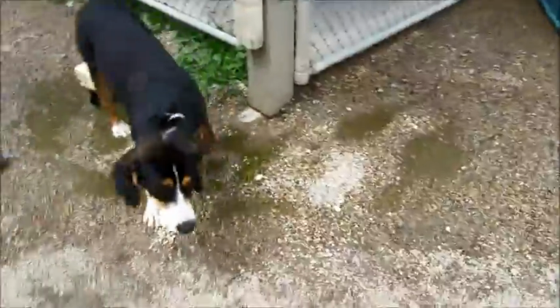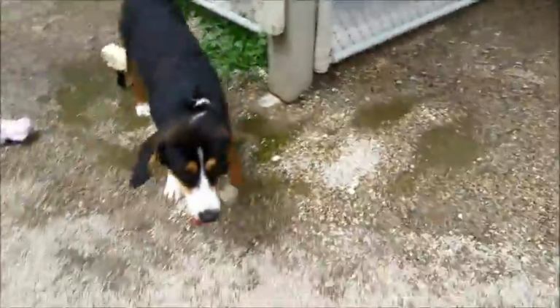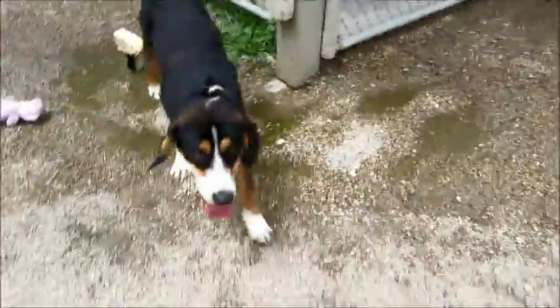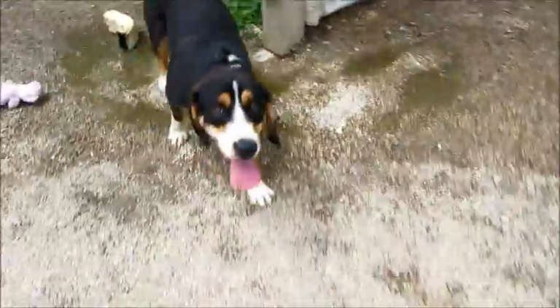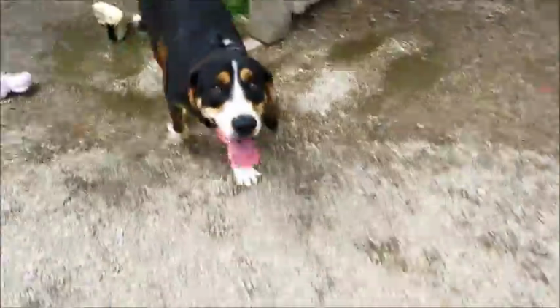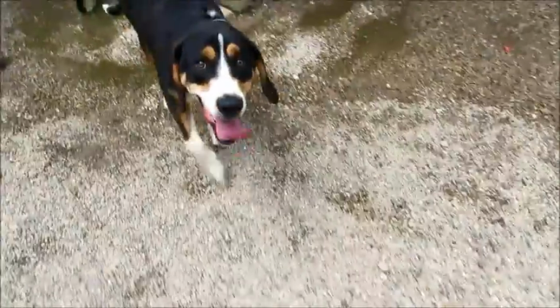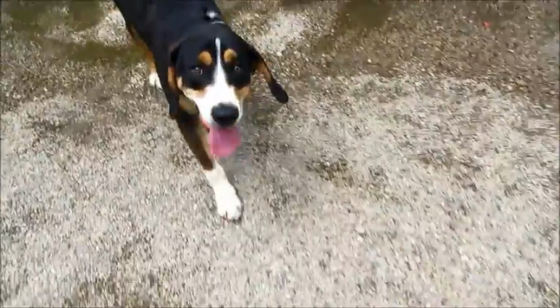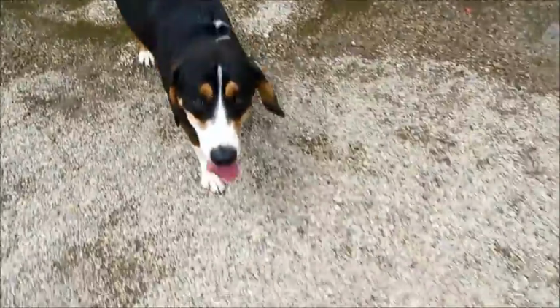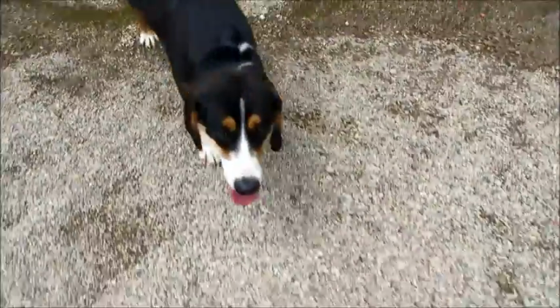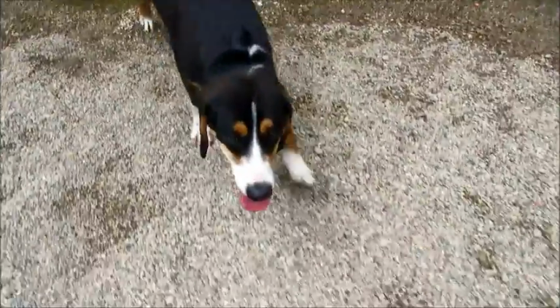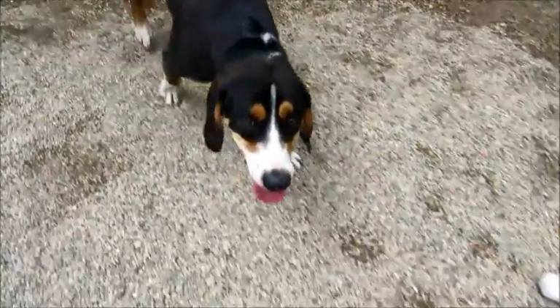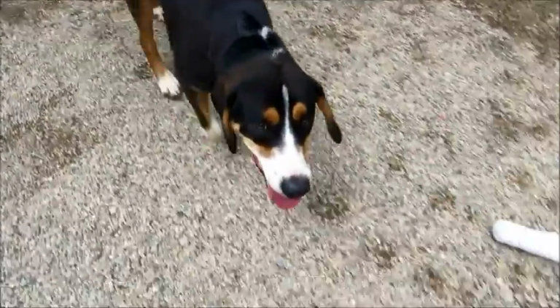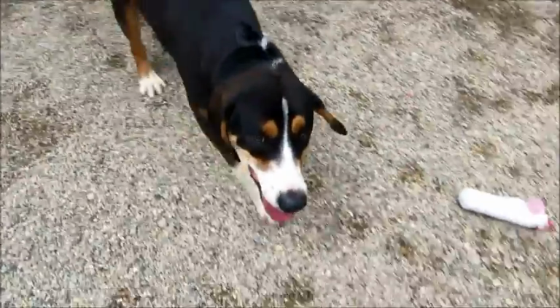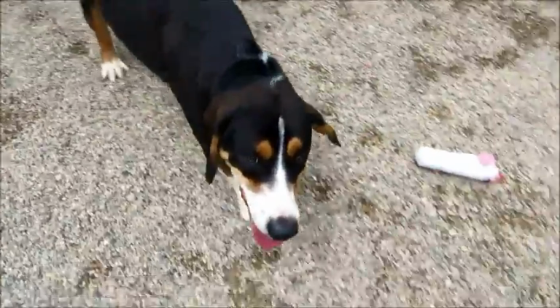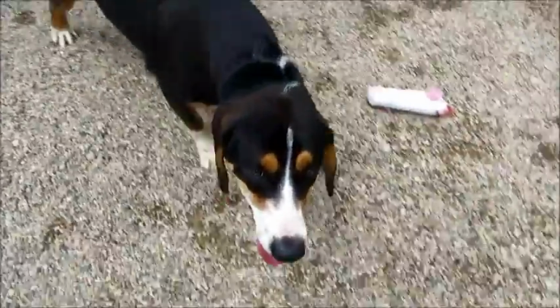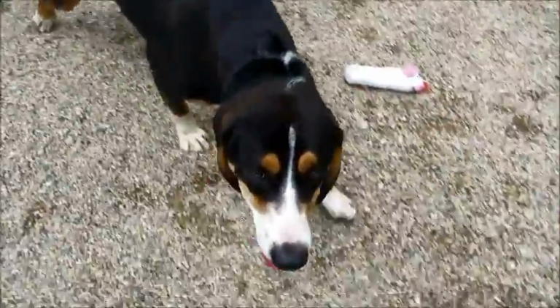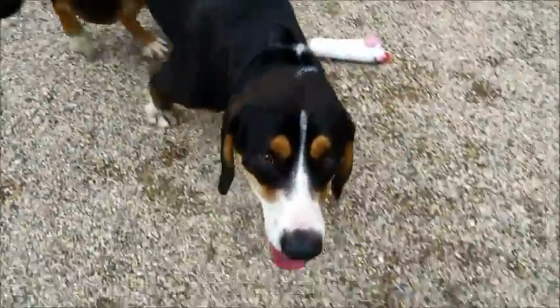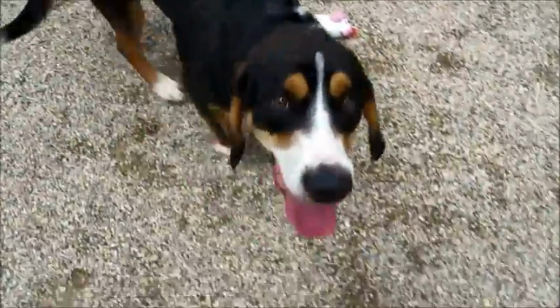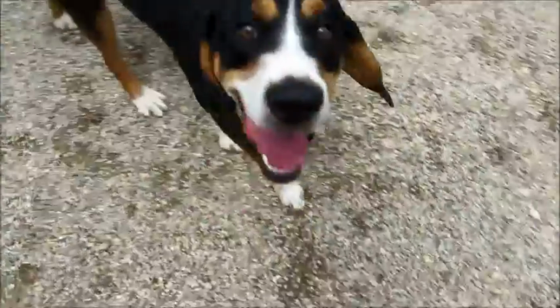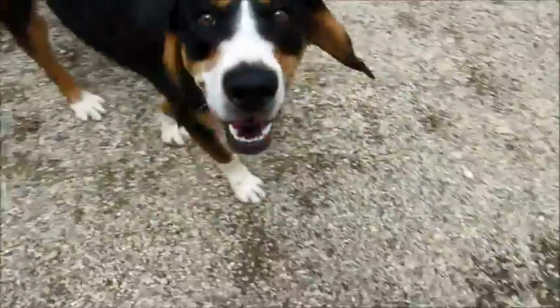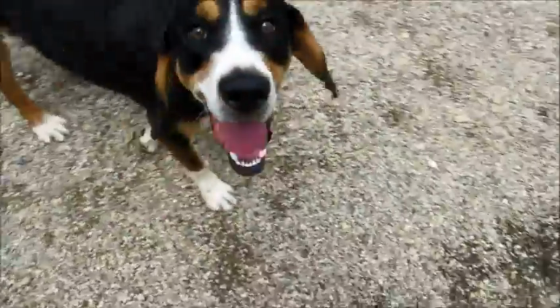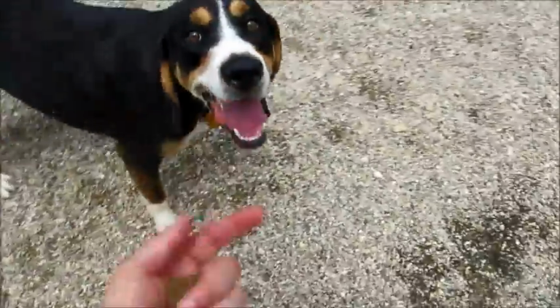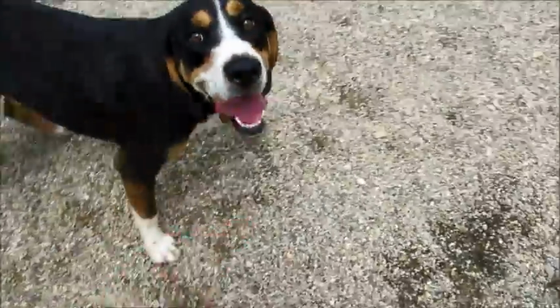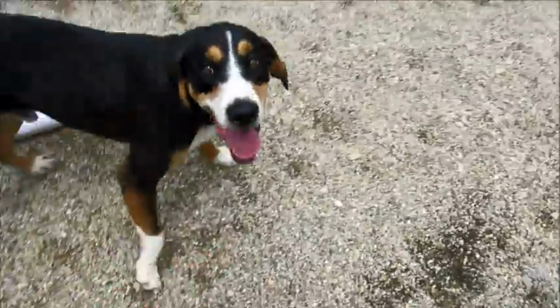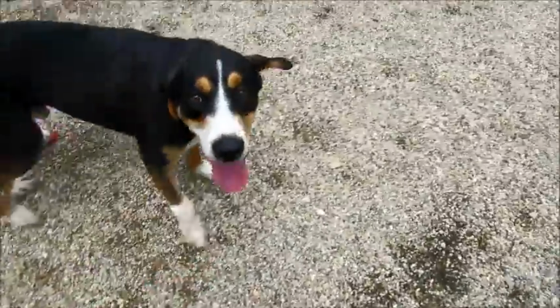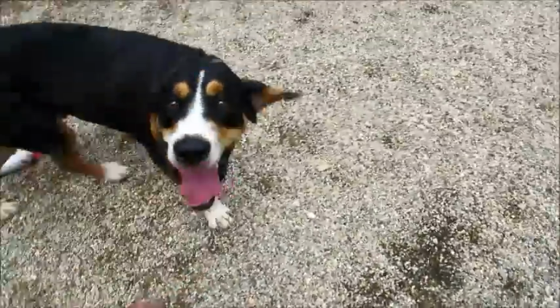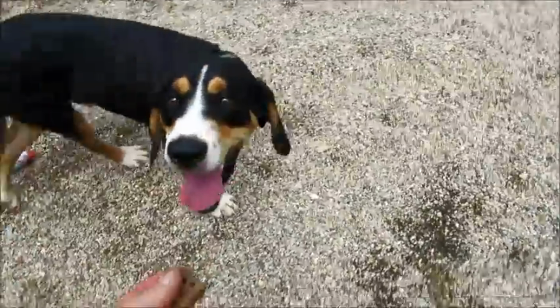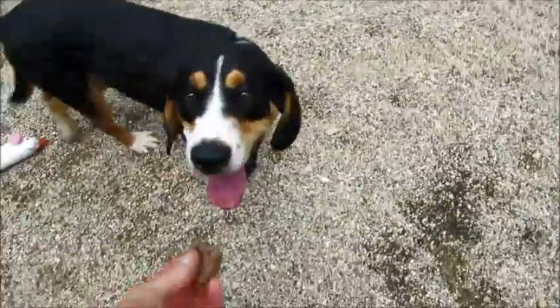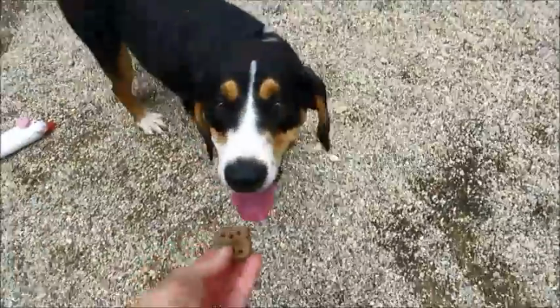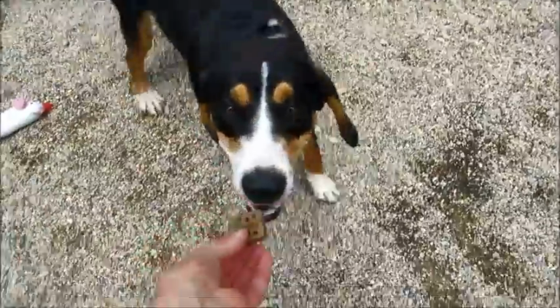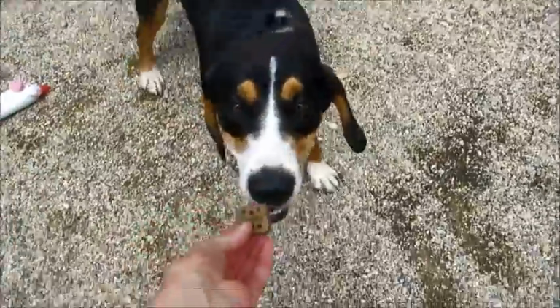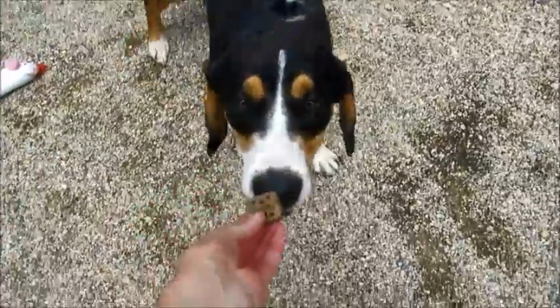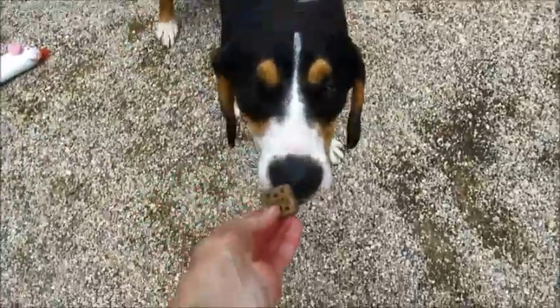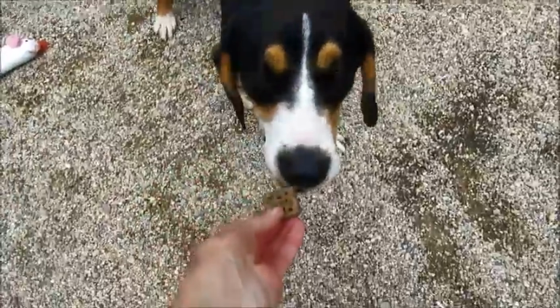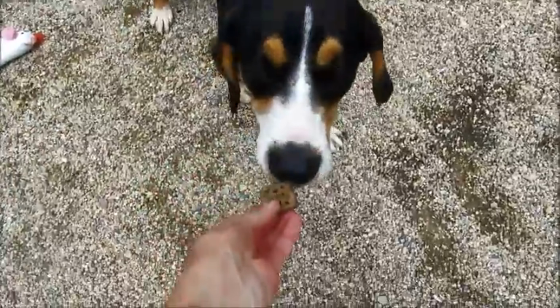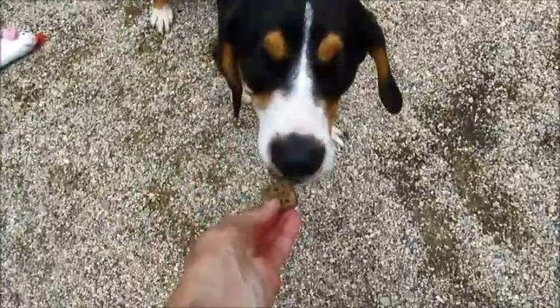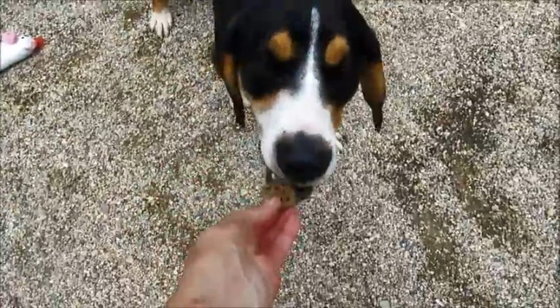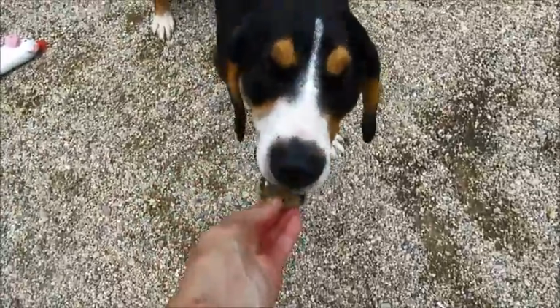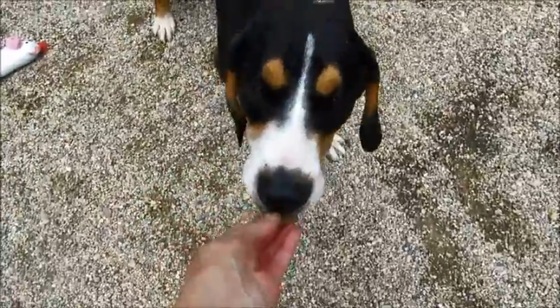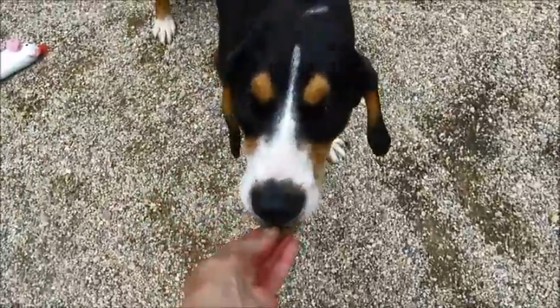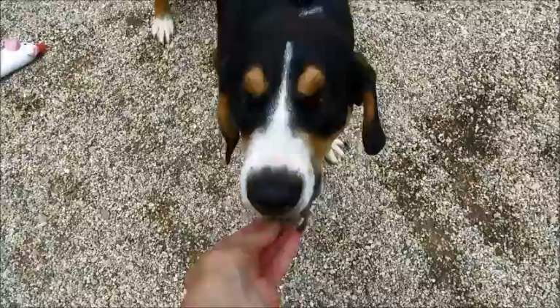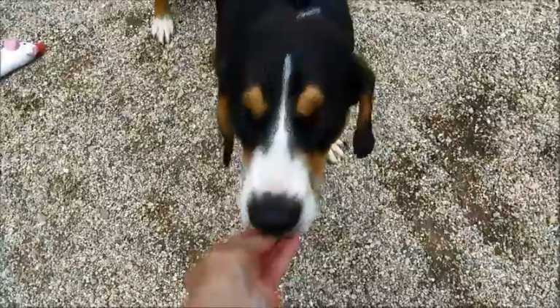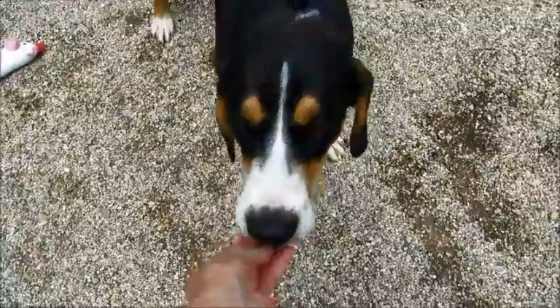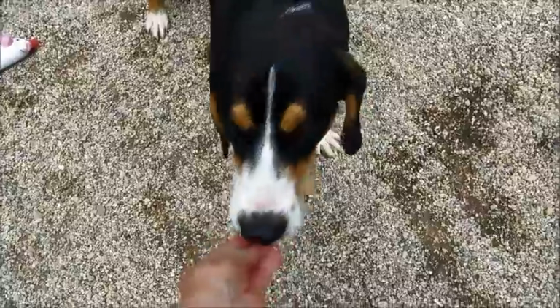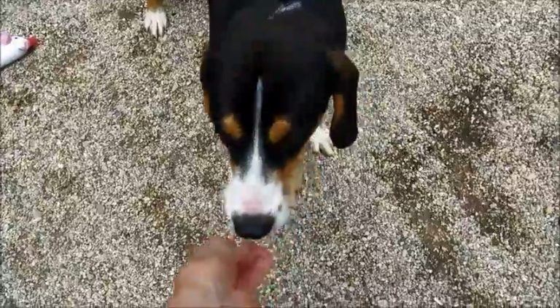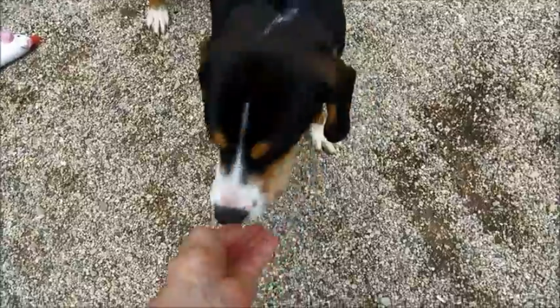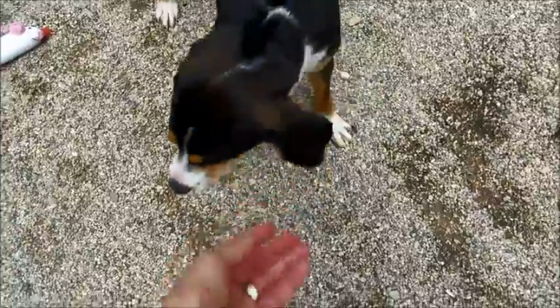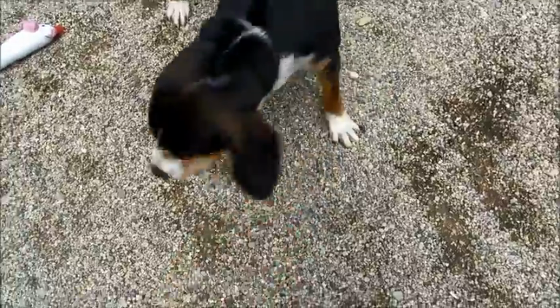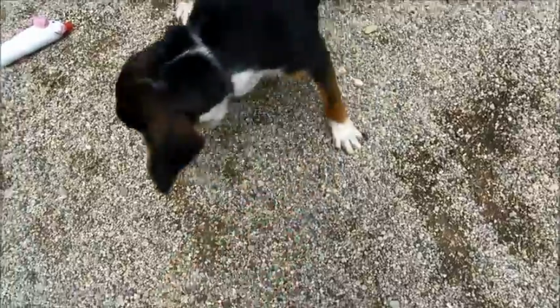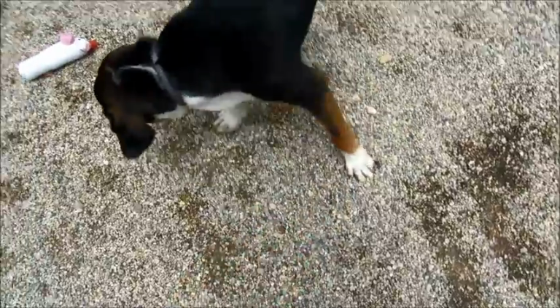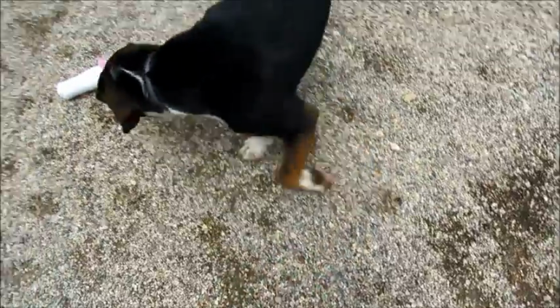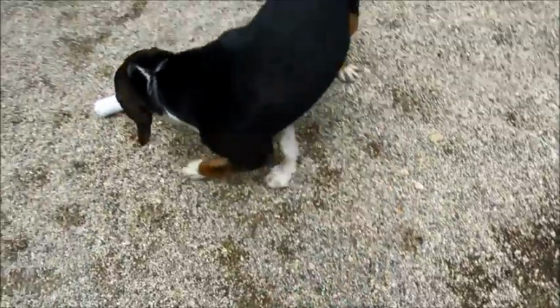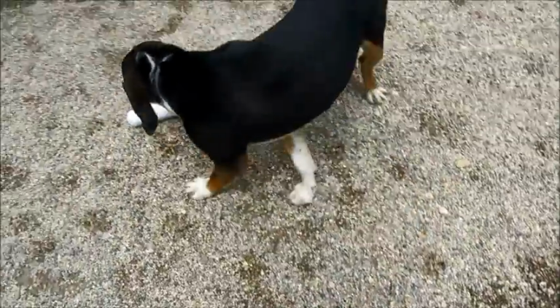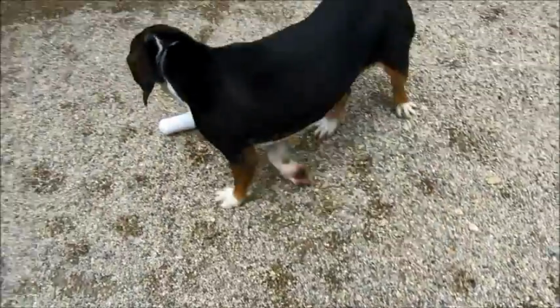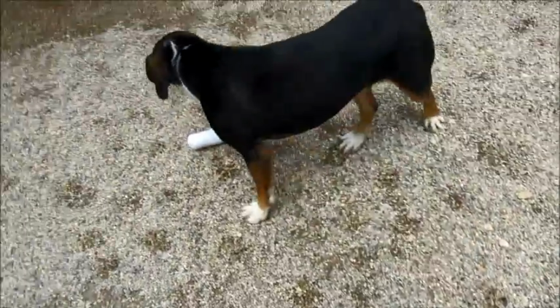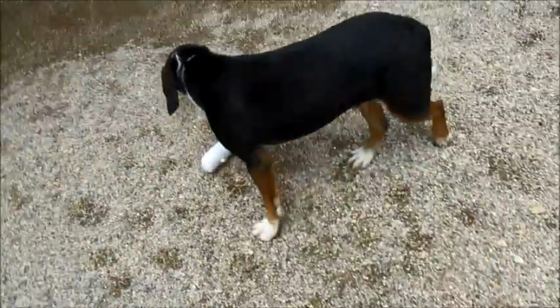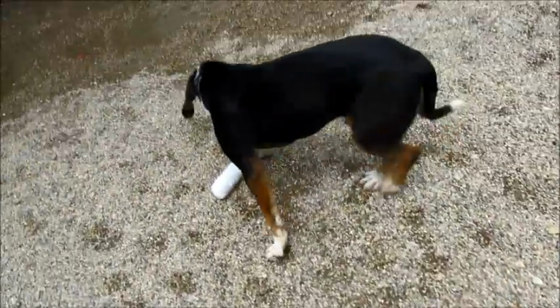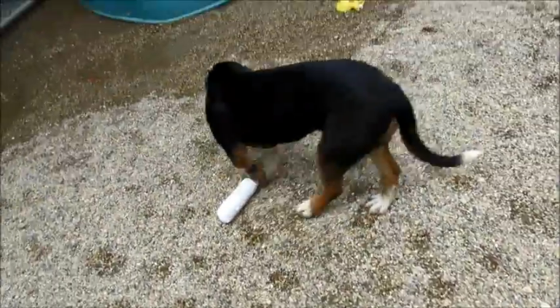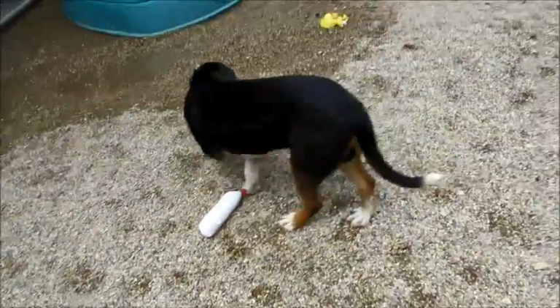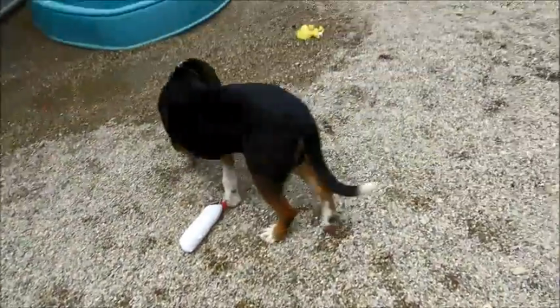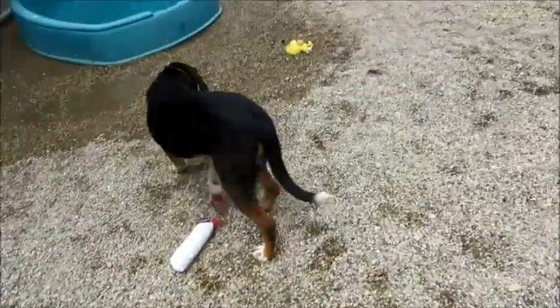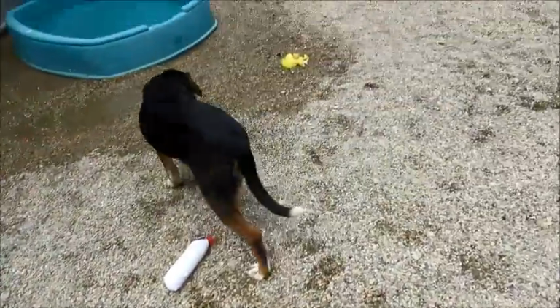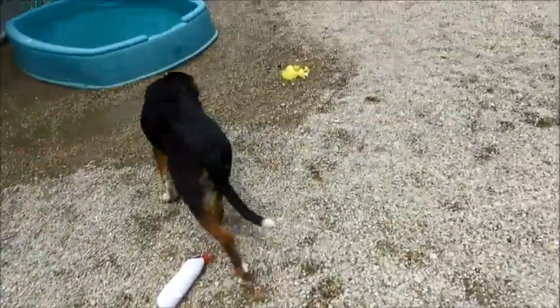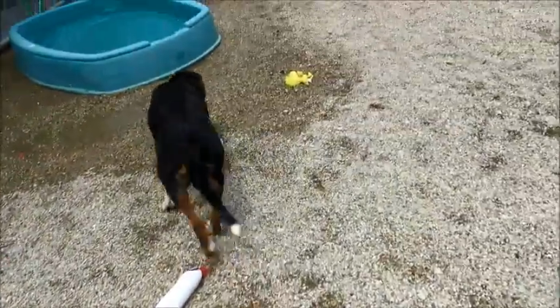Come here. It's very warm. You want a treat? Good boy — he takes treats very, very gently.